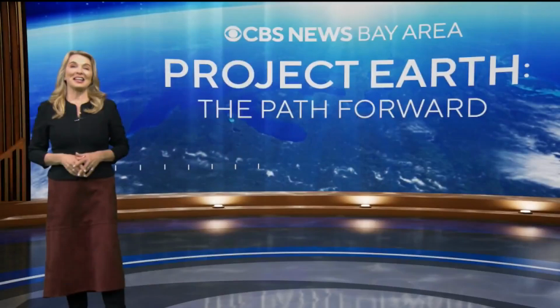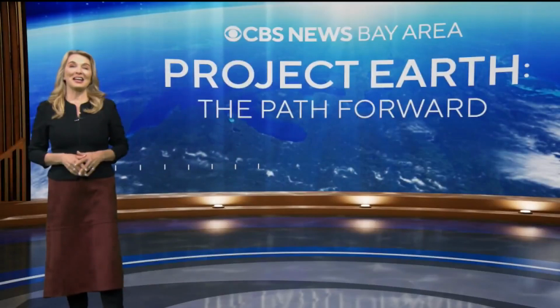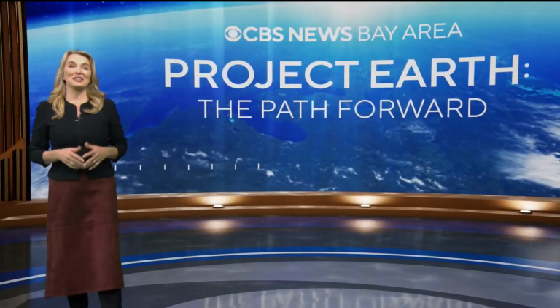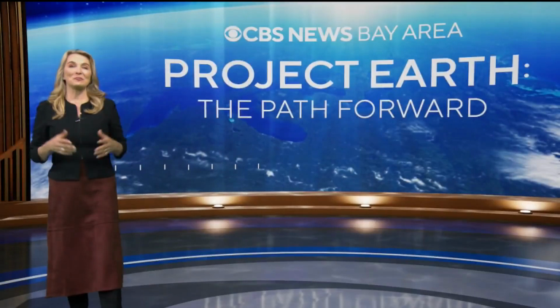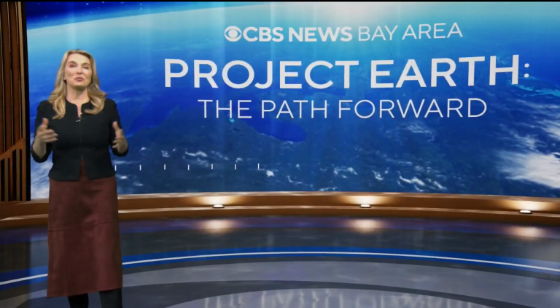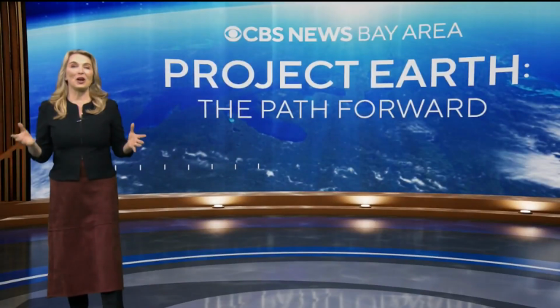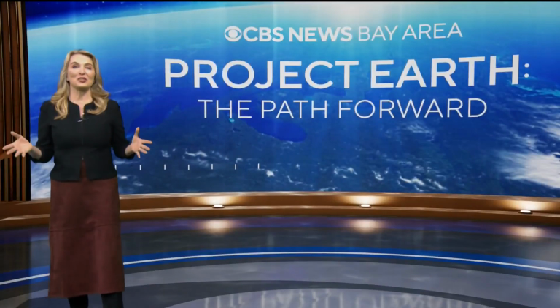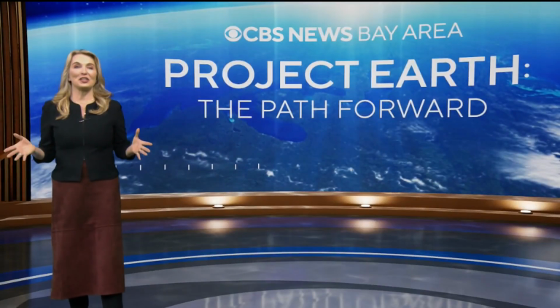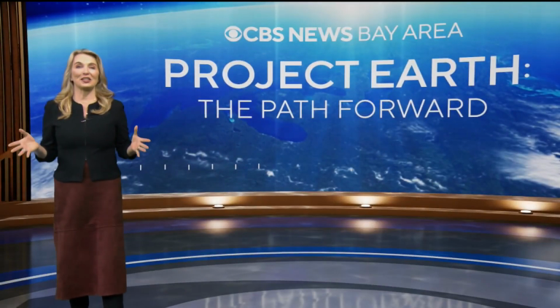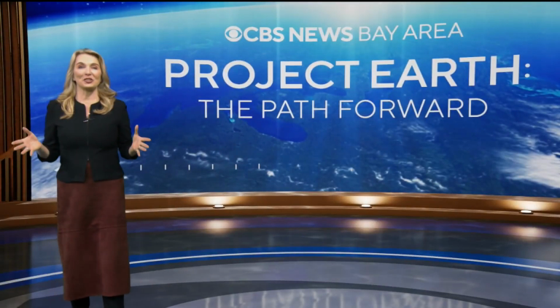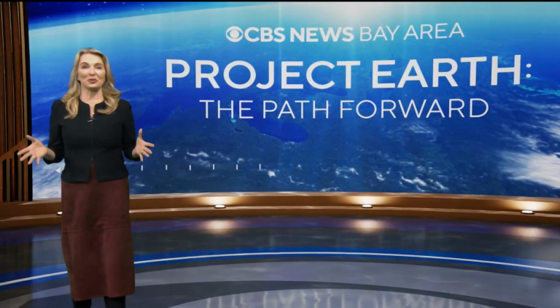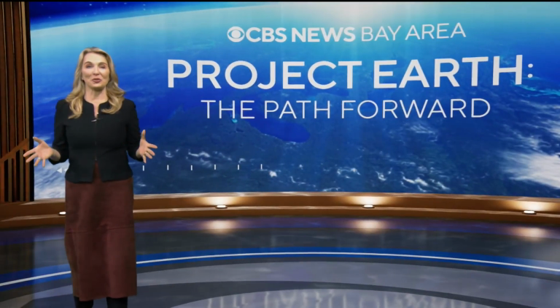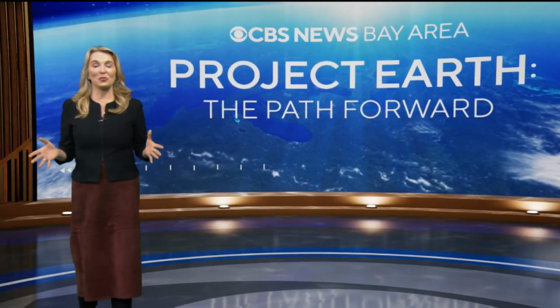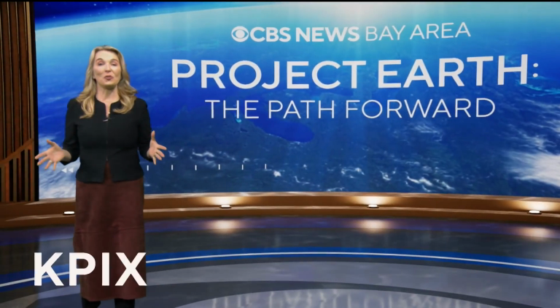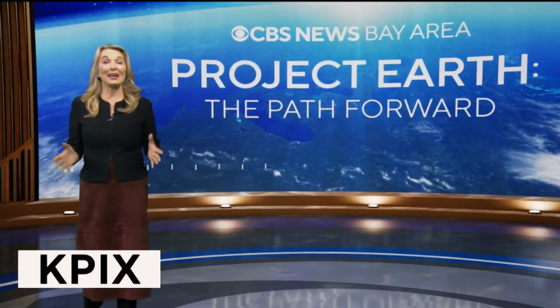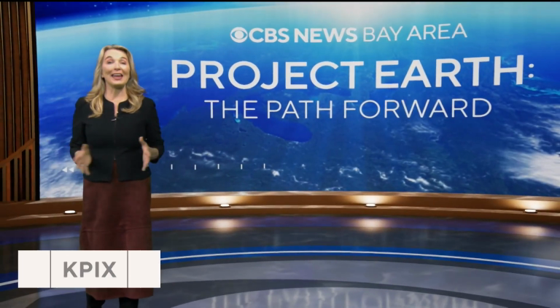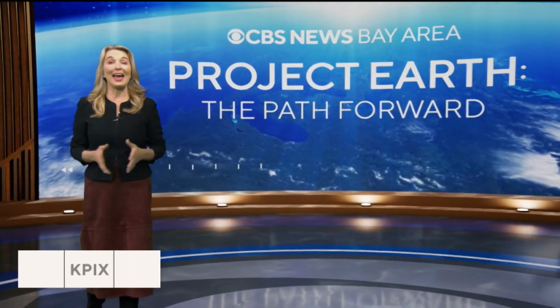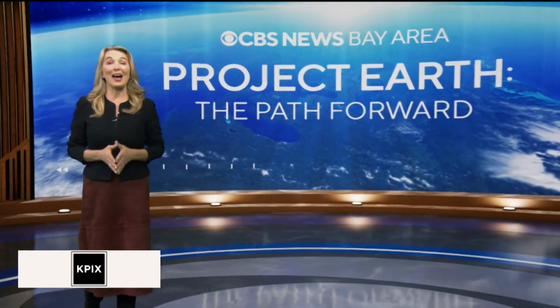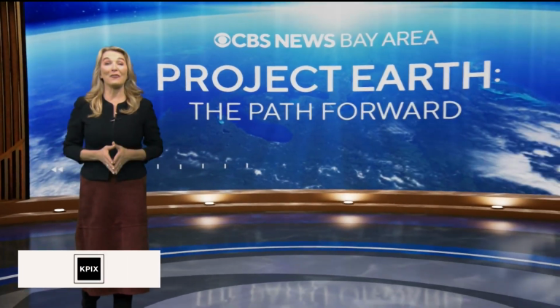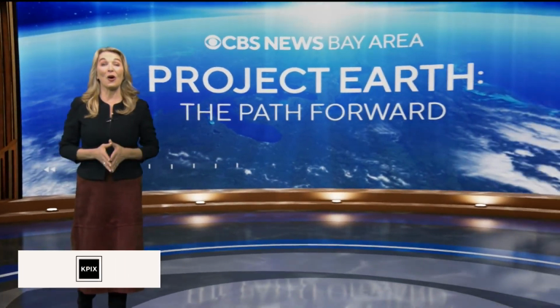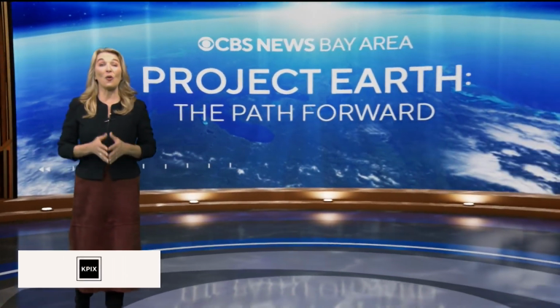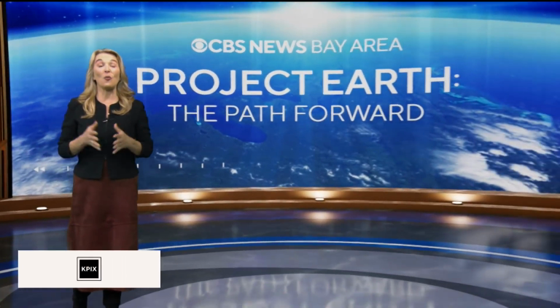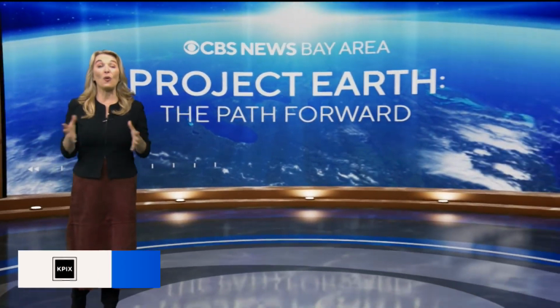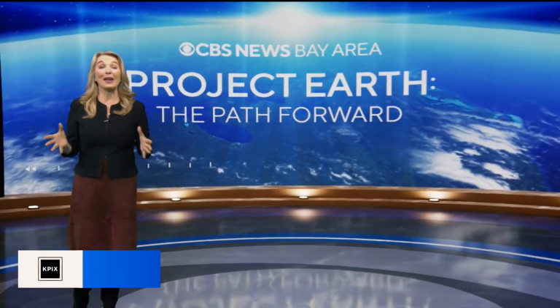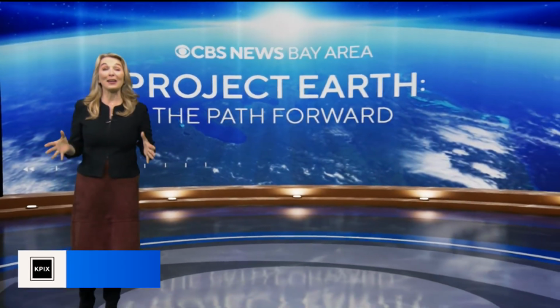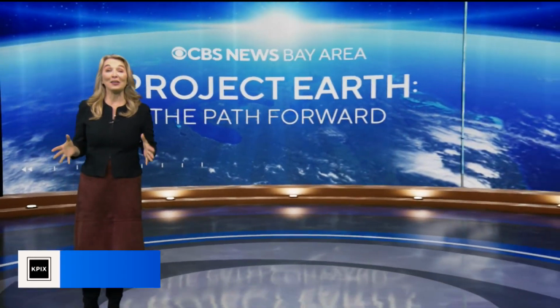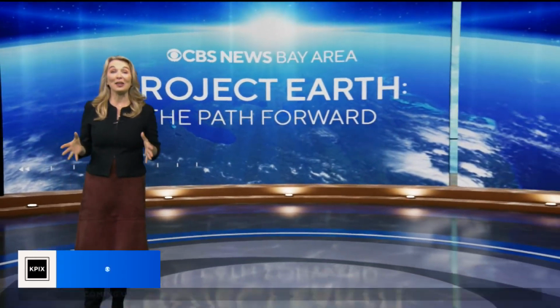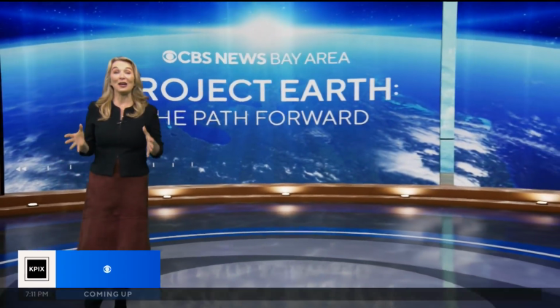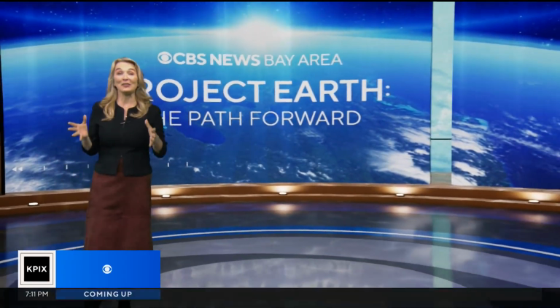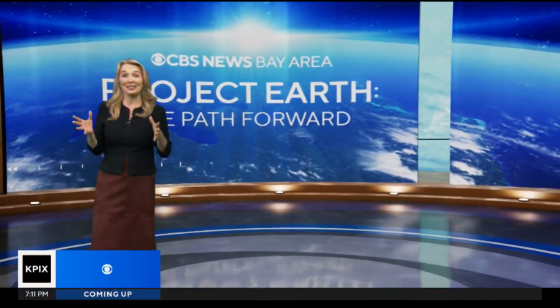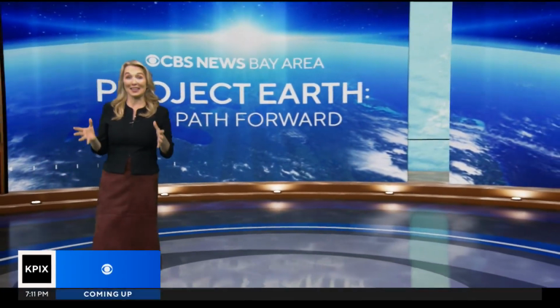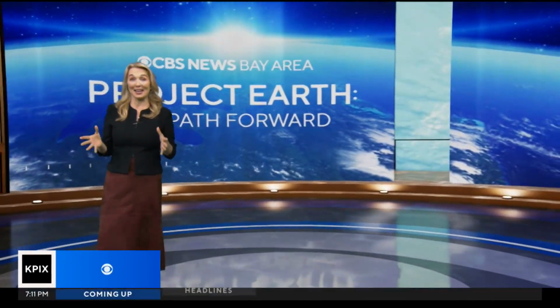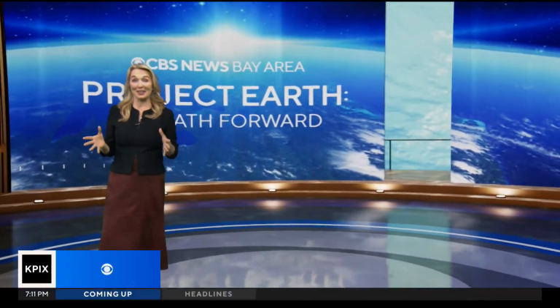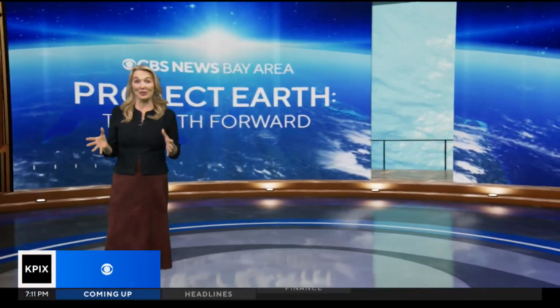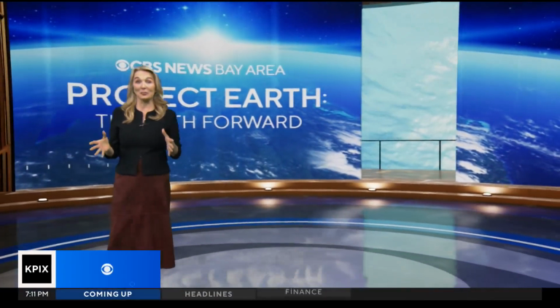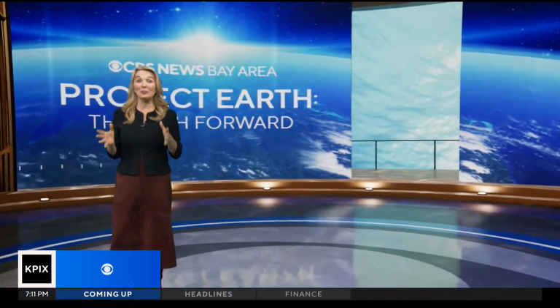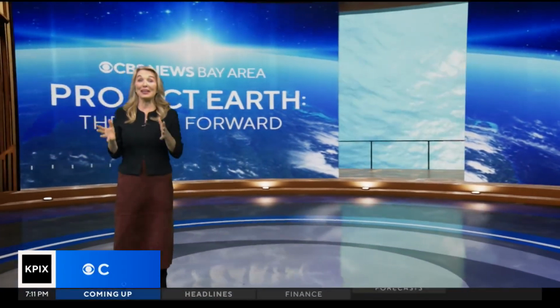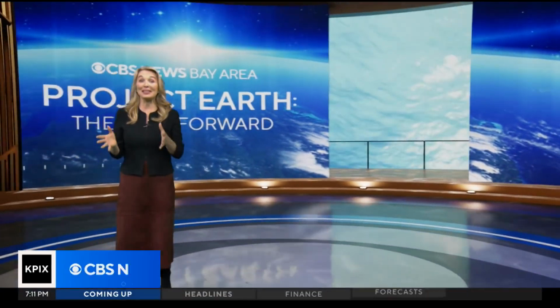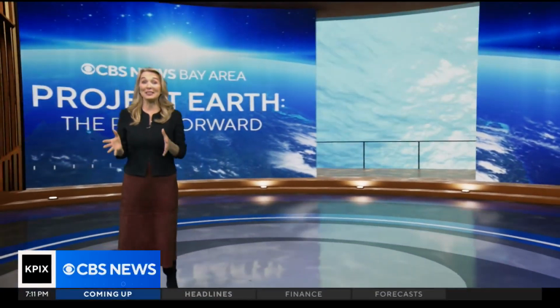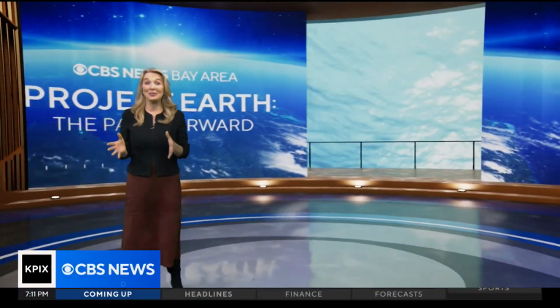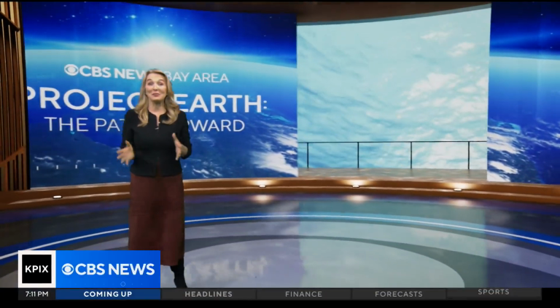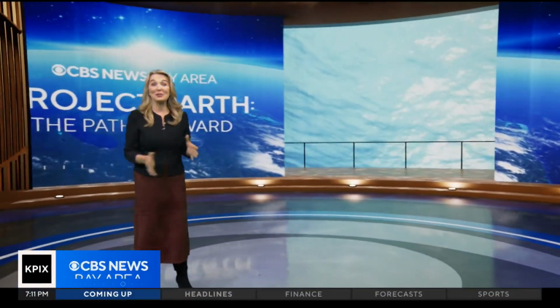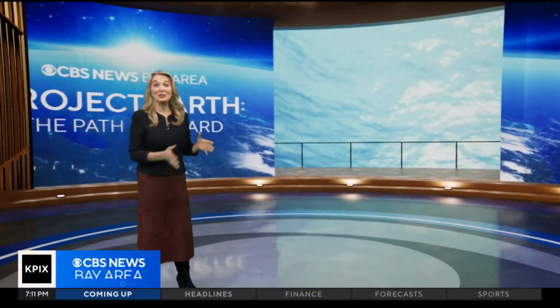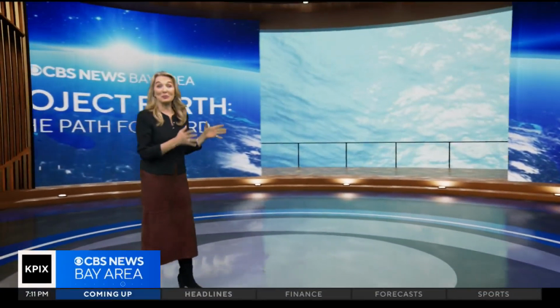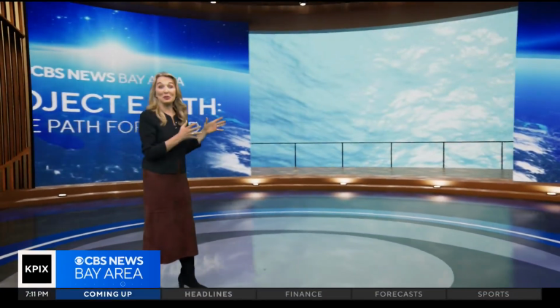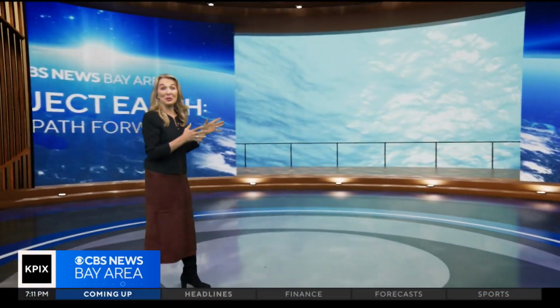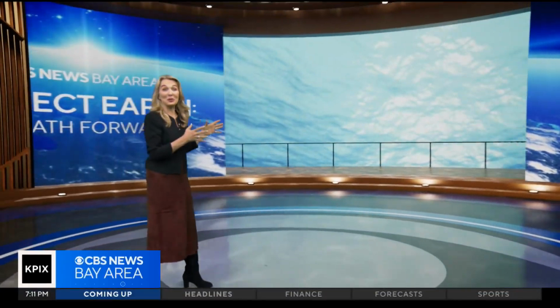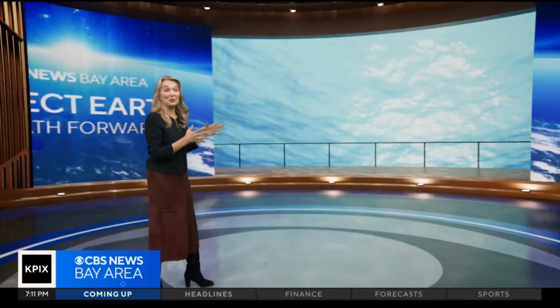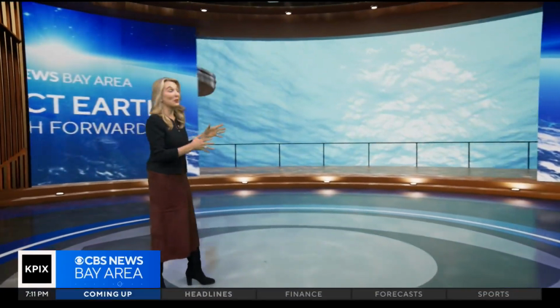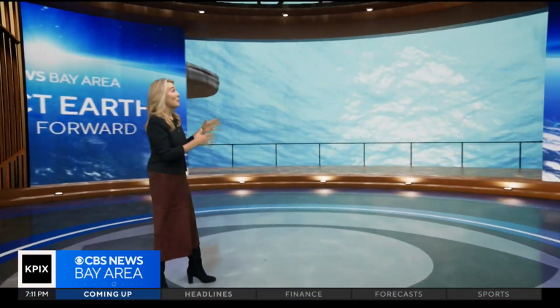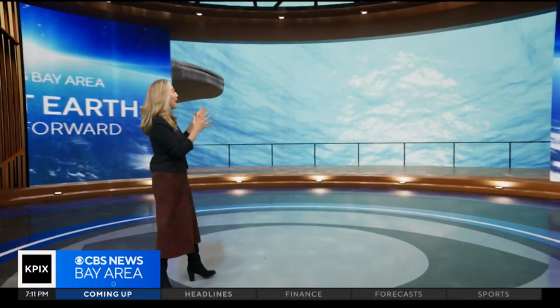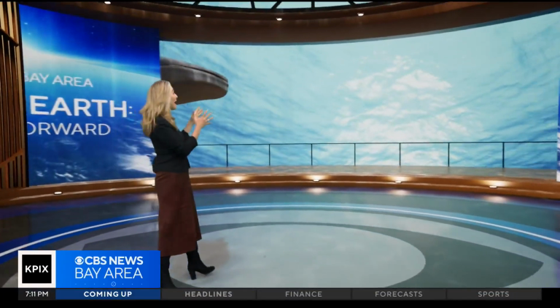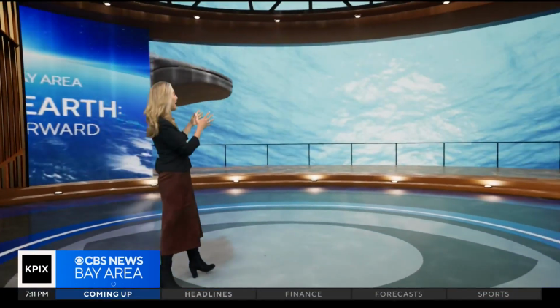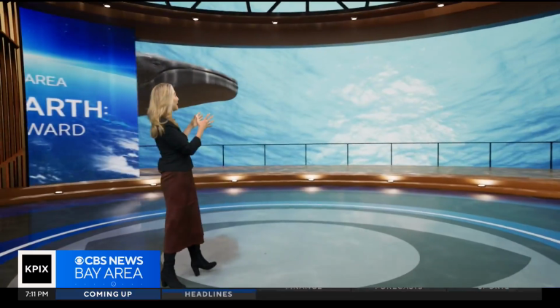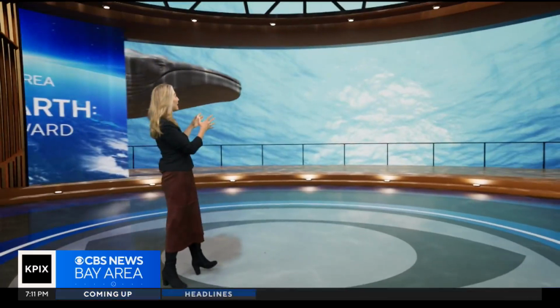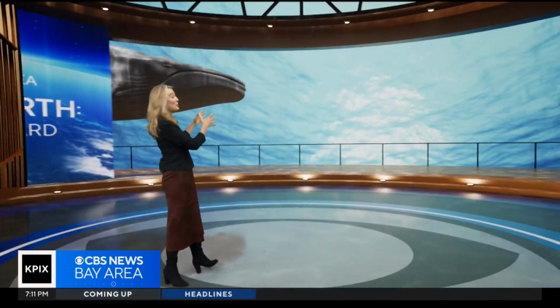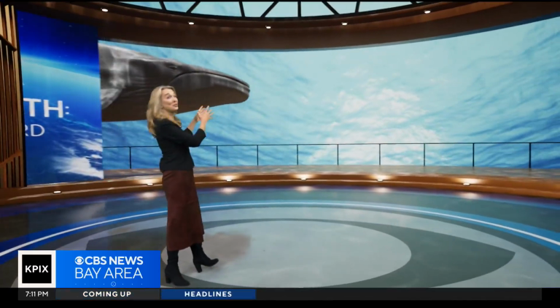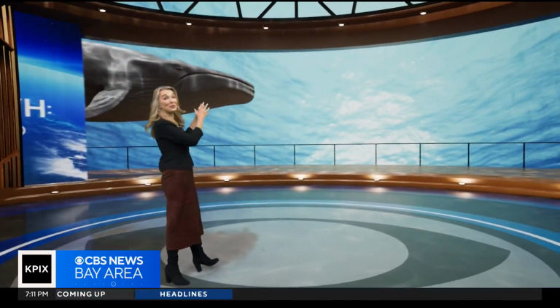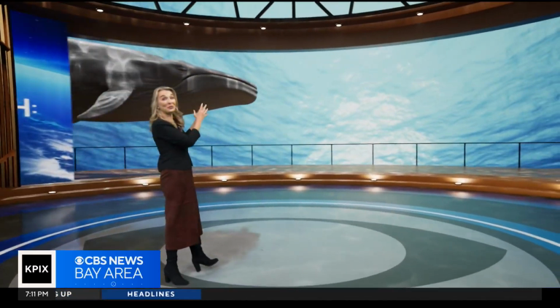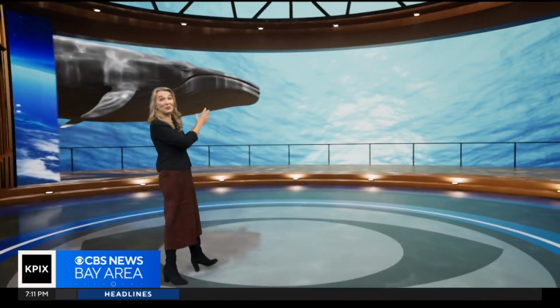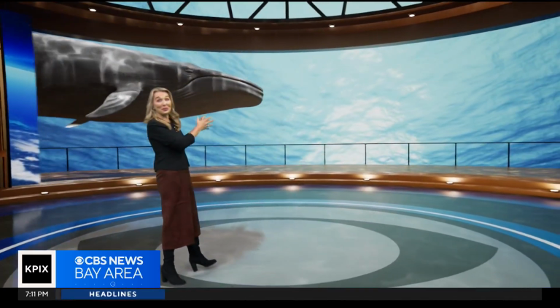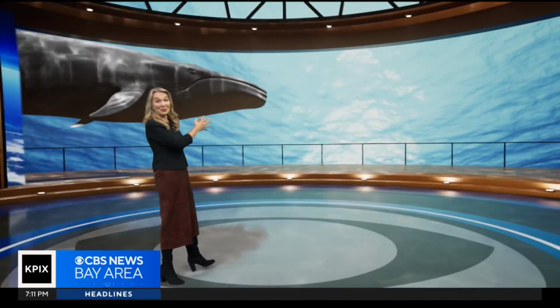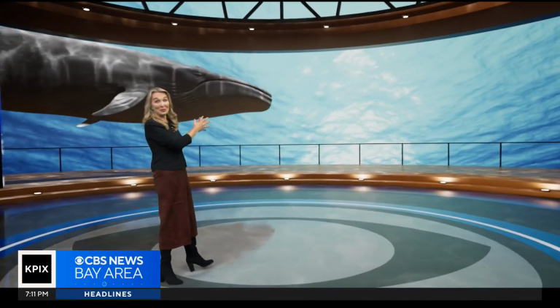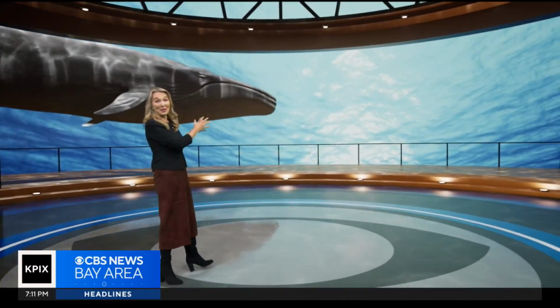In tonight's Project Earth, we have a whale of a tail. Meet Miss Blue from head to fluke.